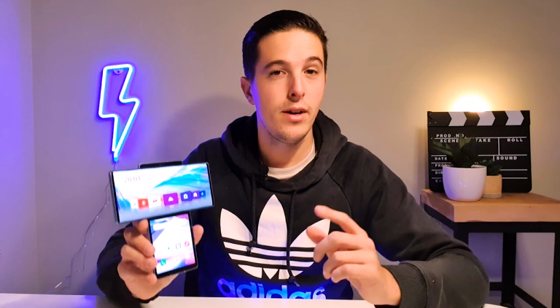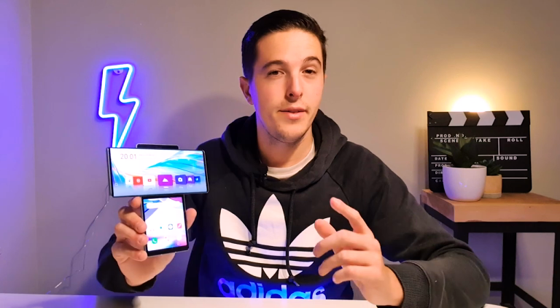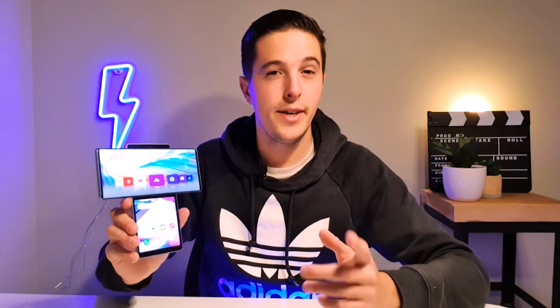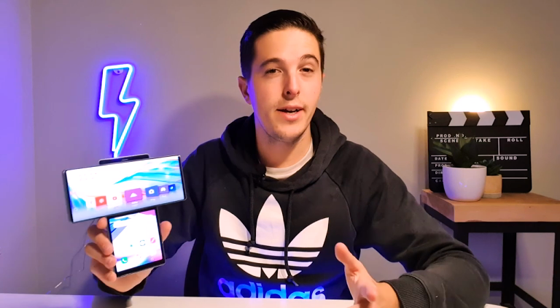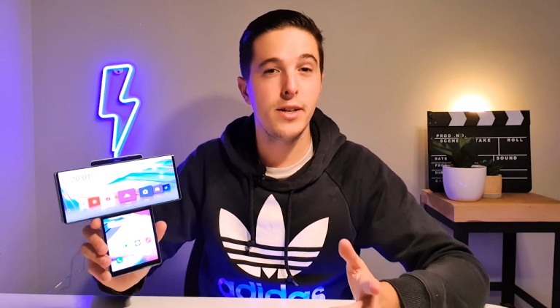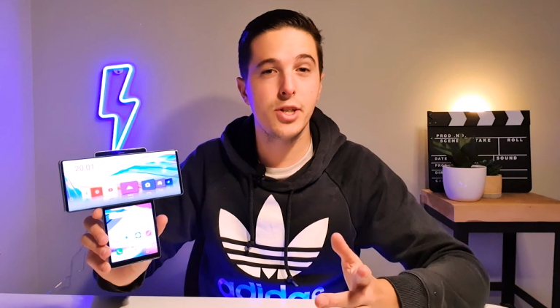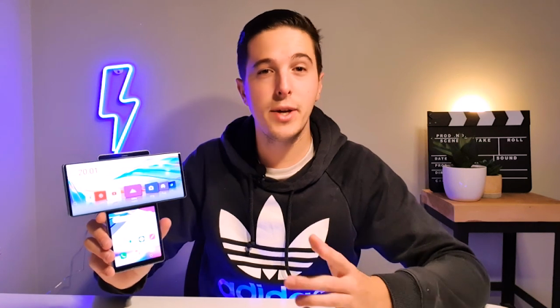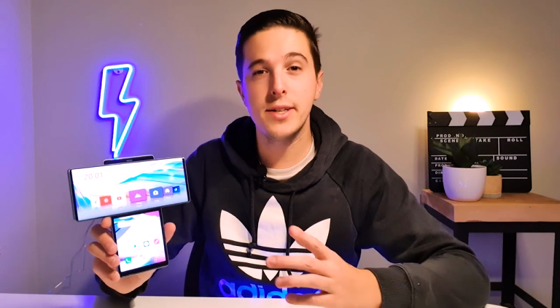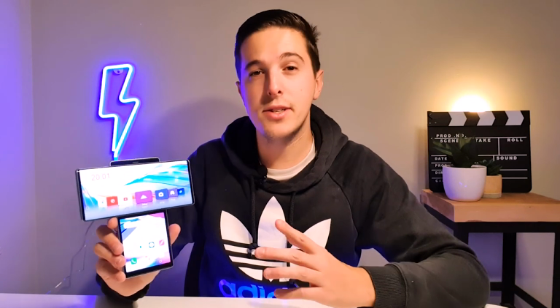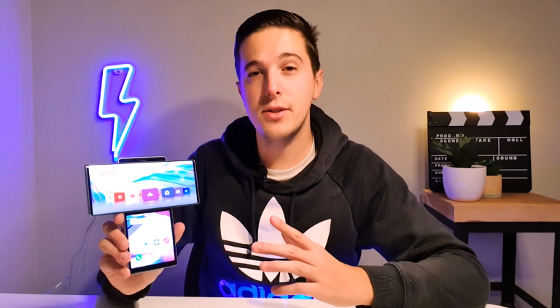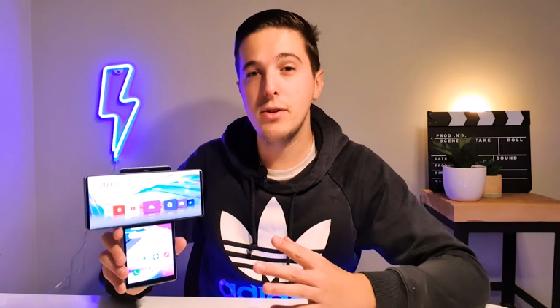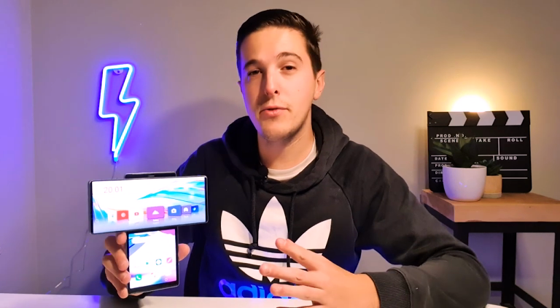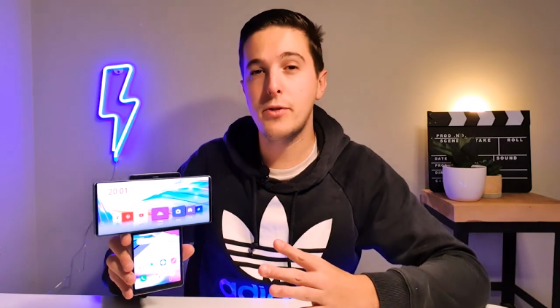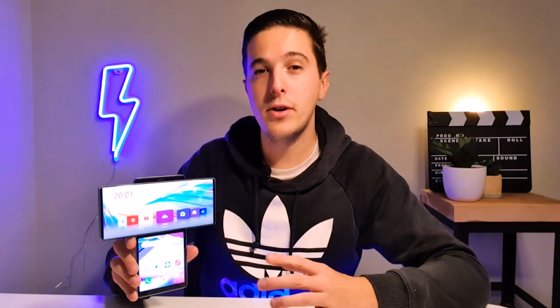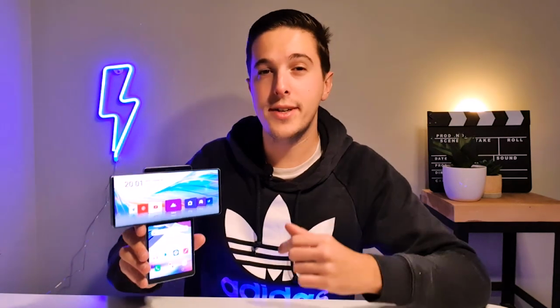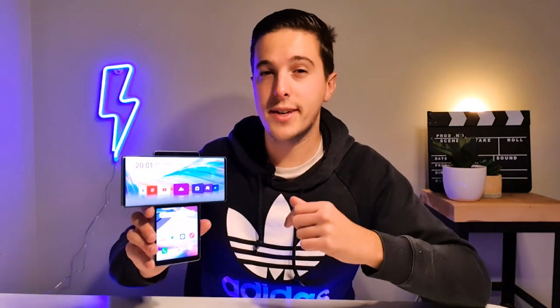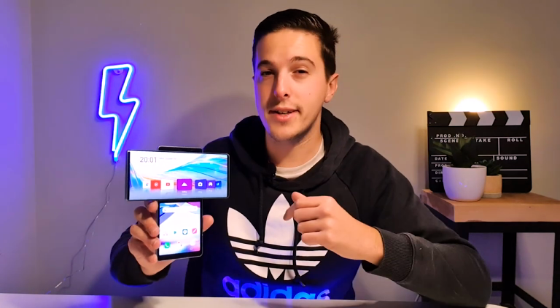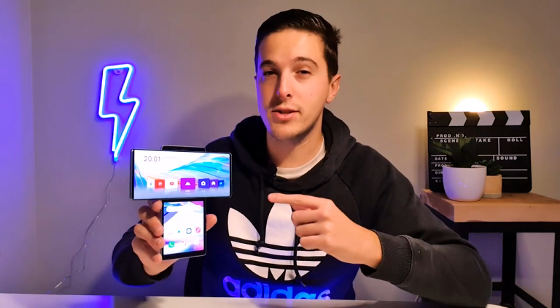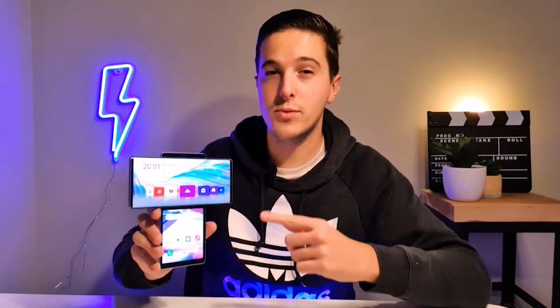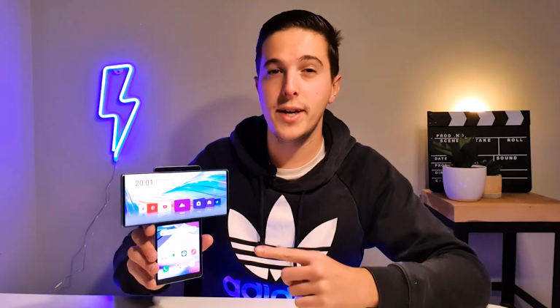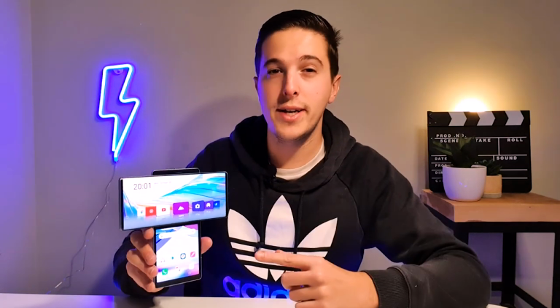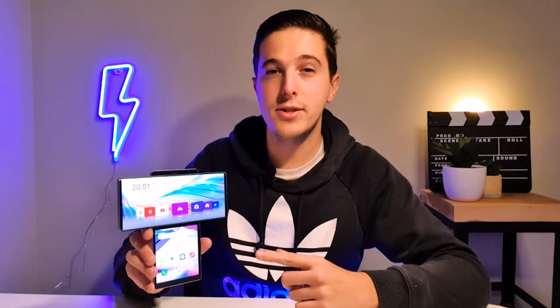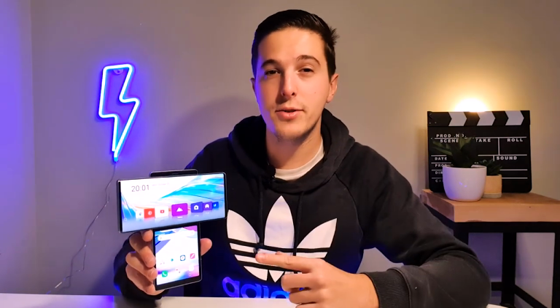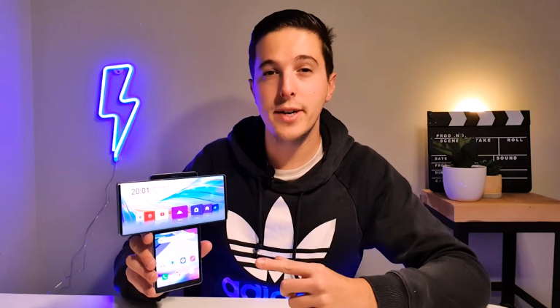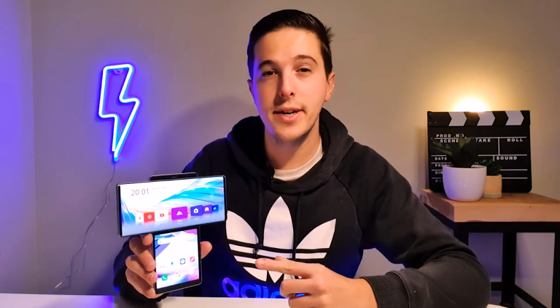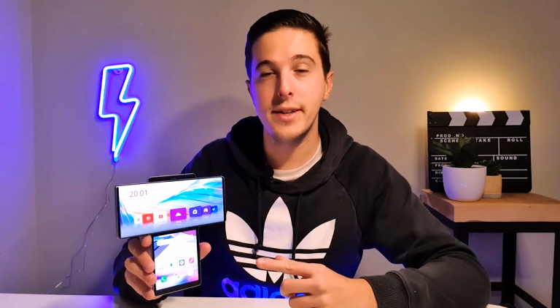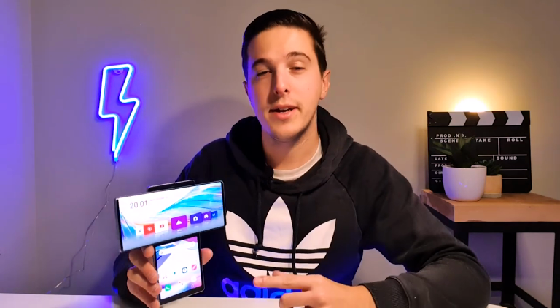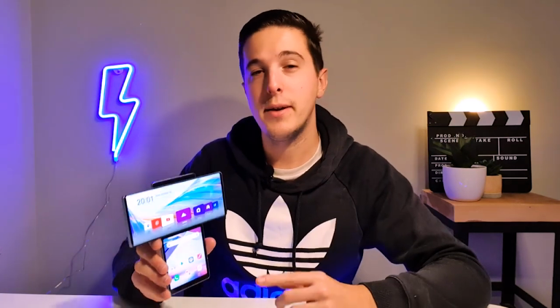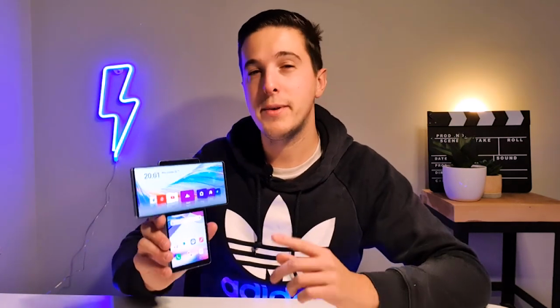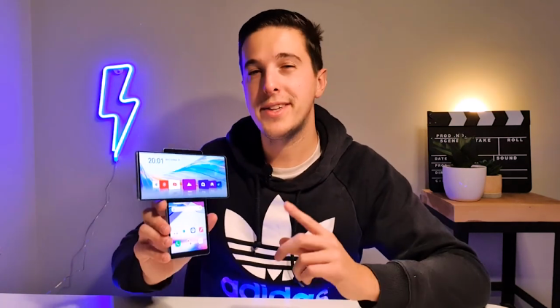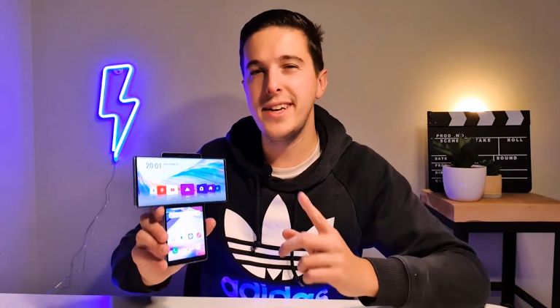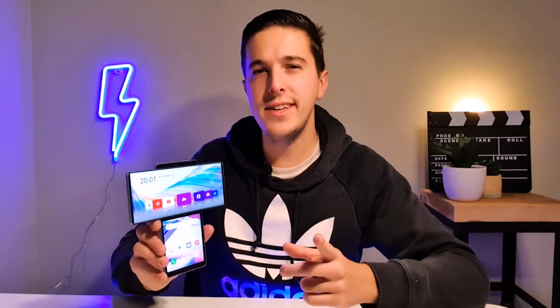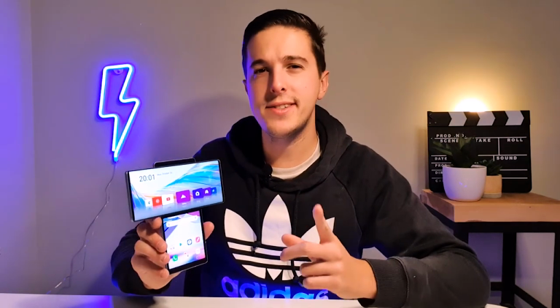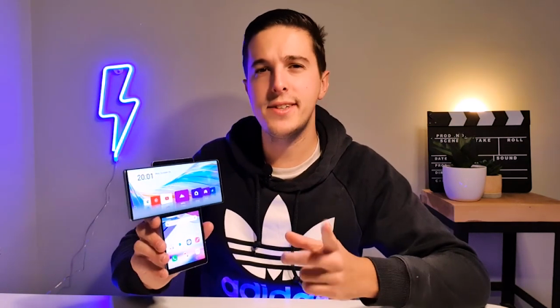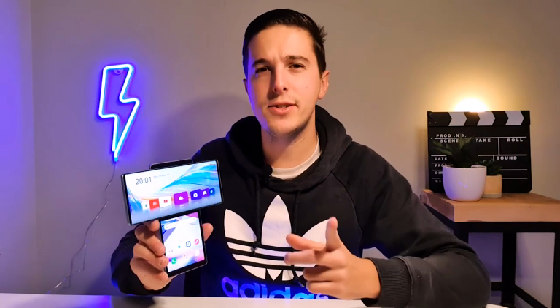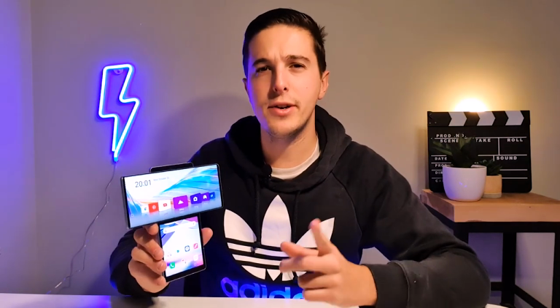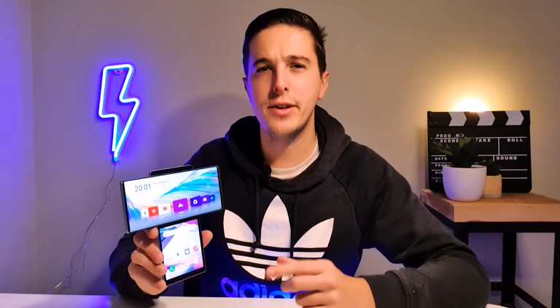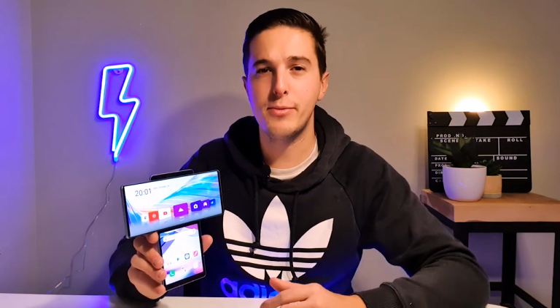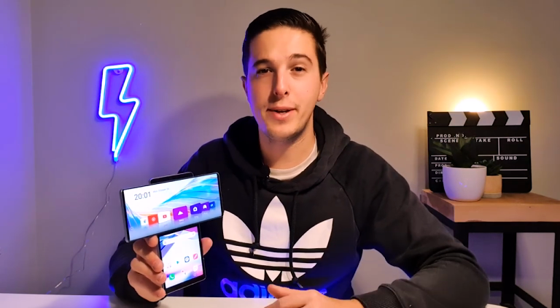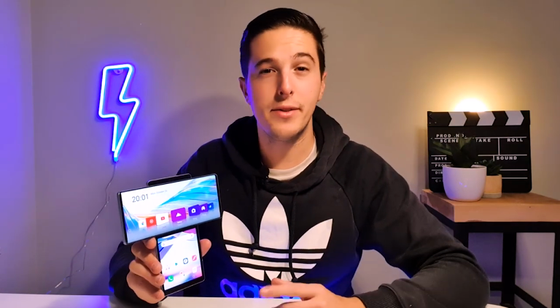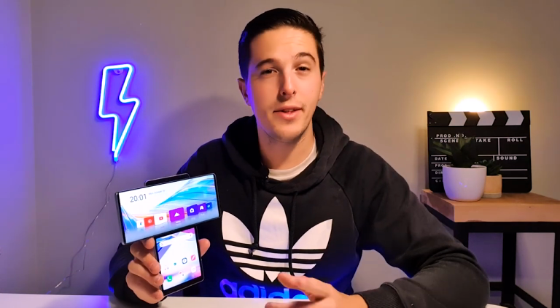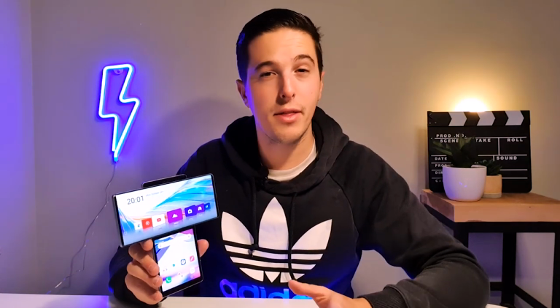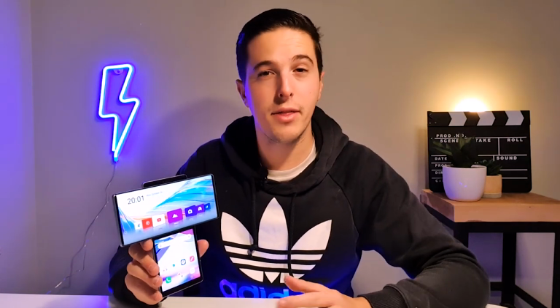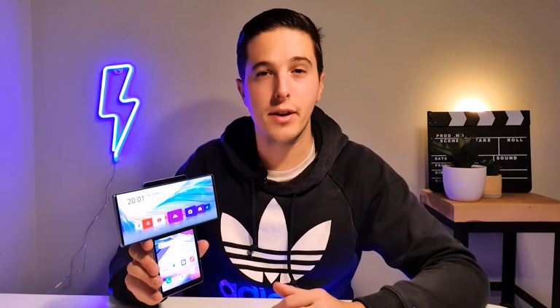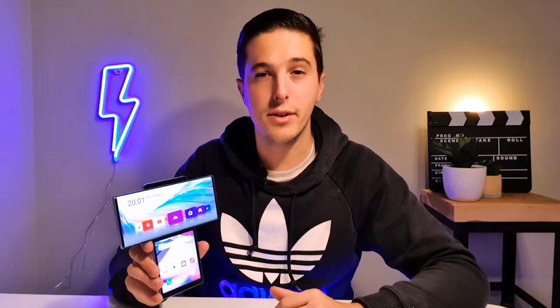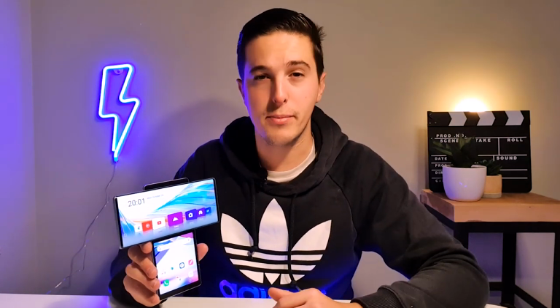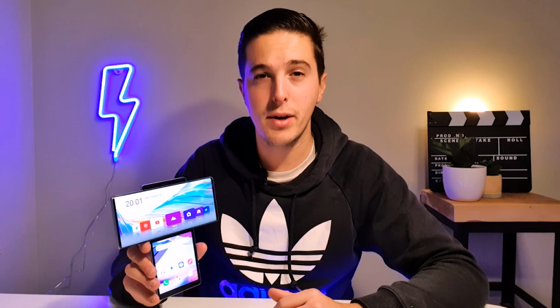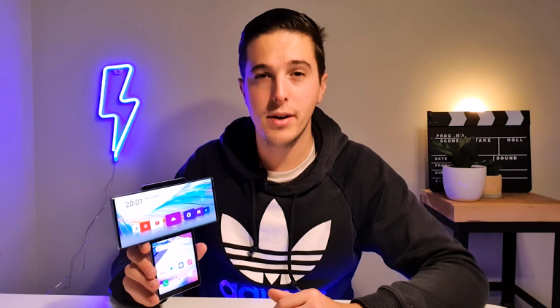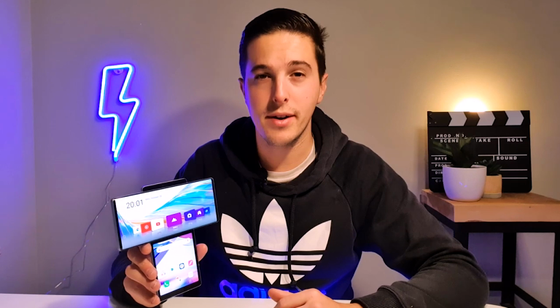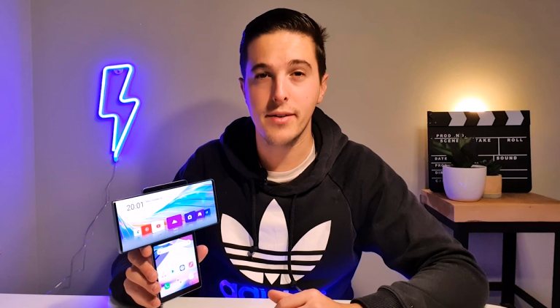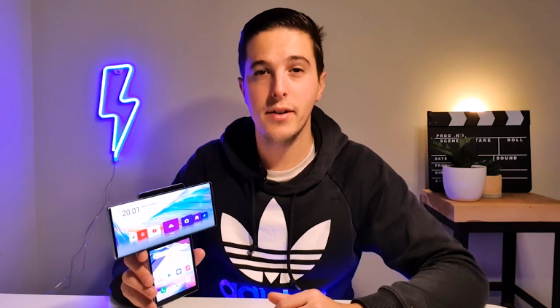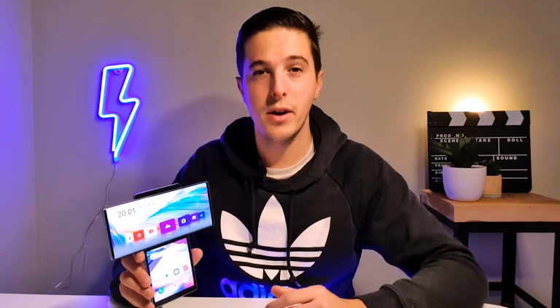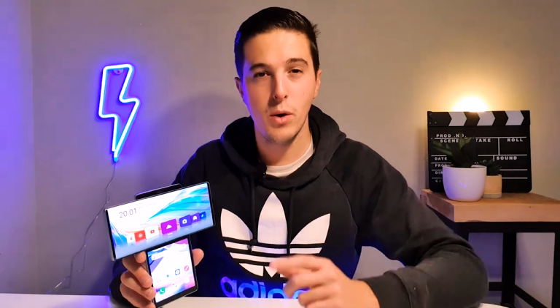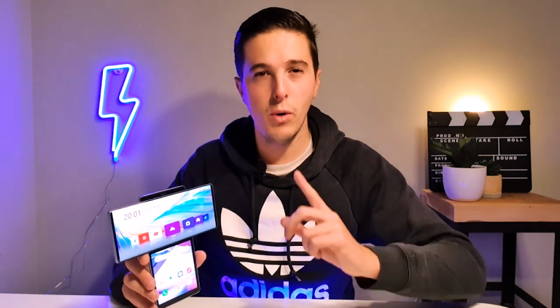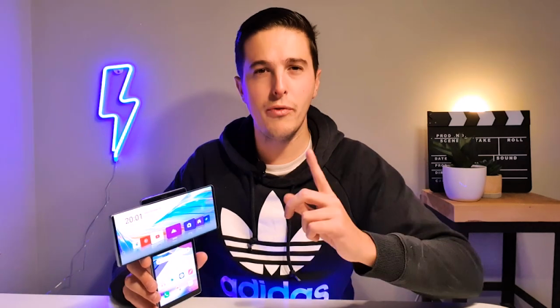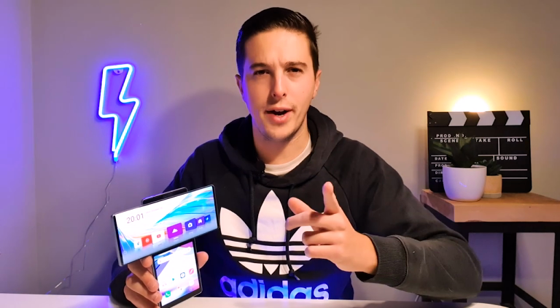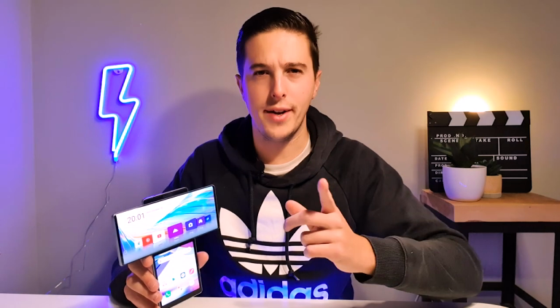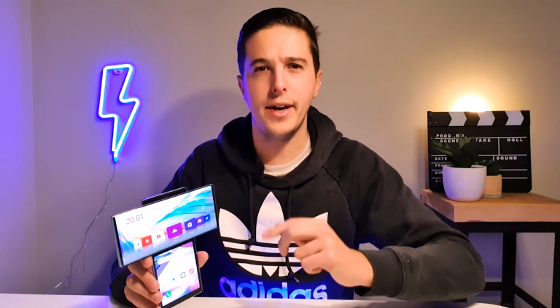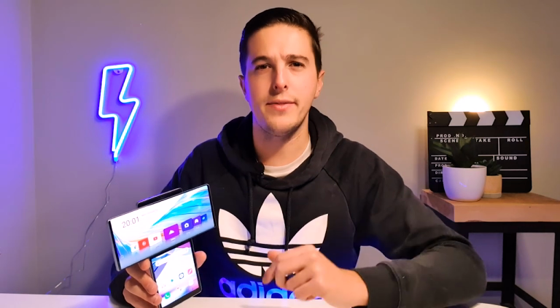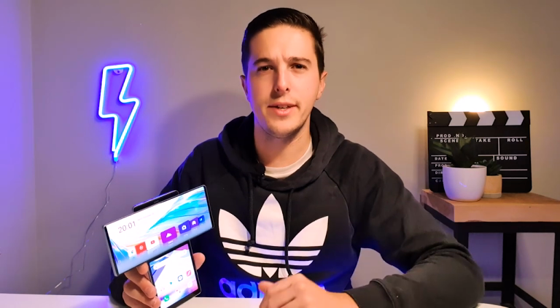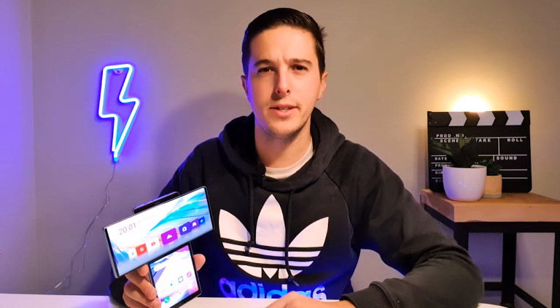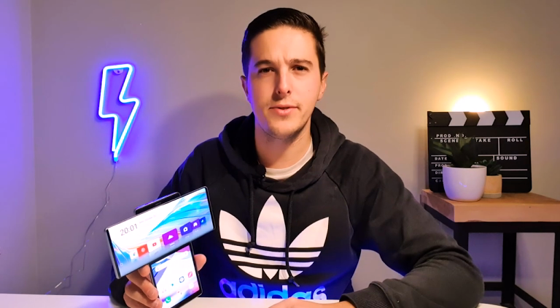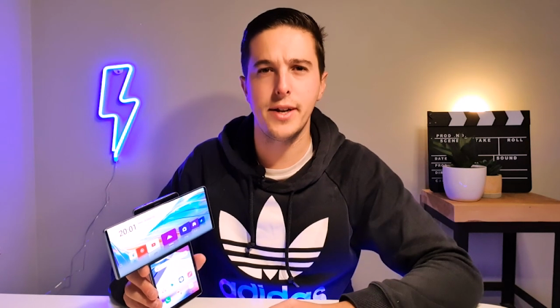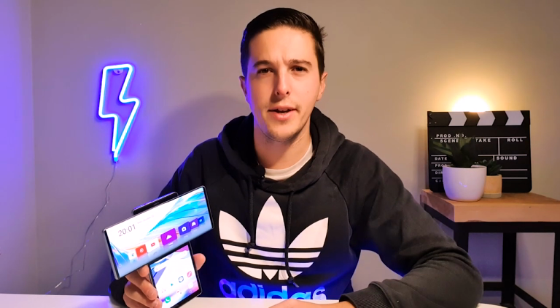The LG Wing has a new phone that can swing its screen, but is this going to be the next thing on the market? We'll find out in this video.